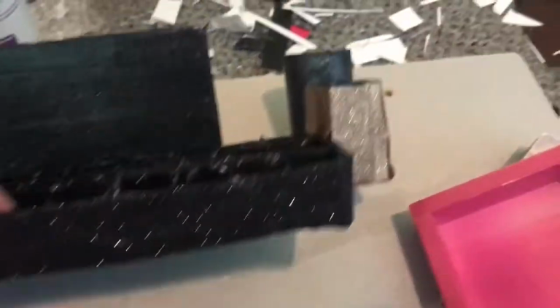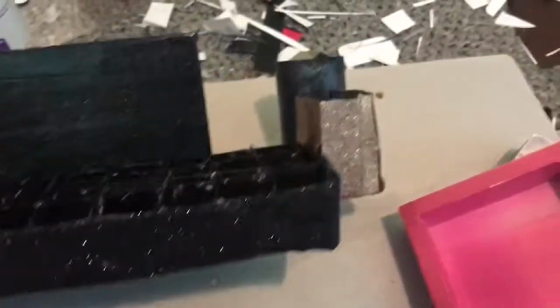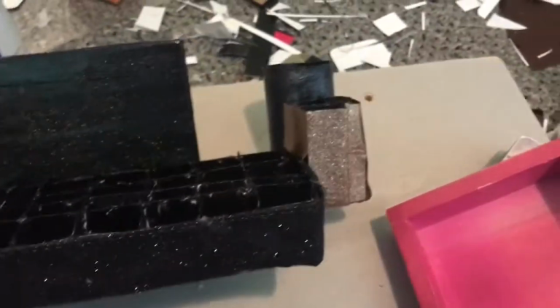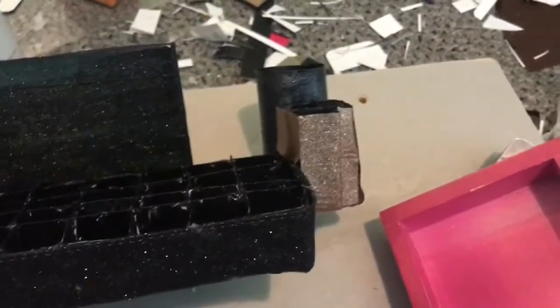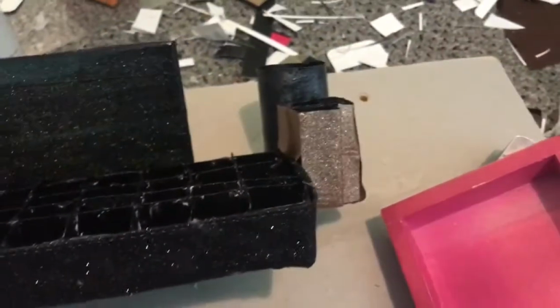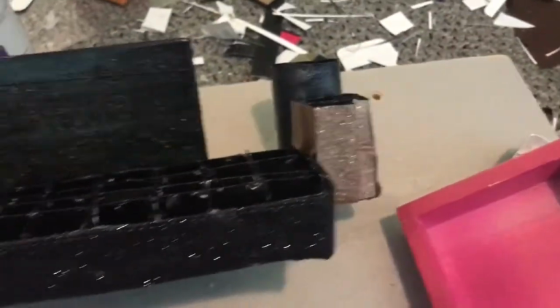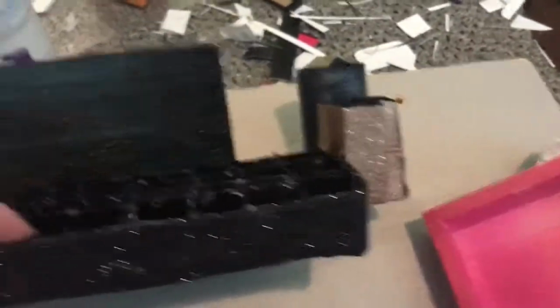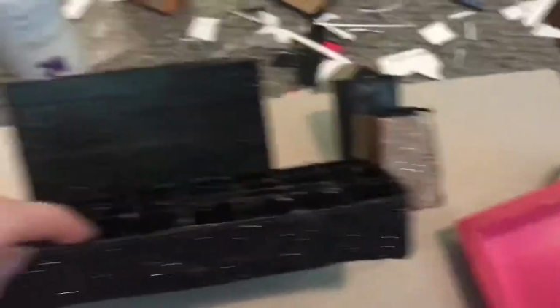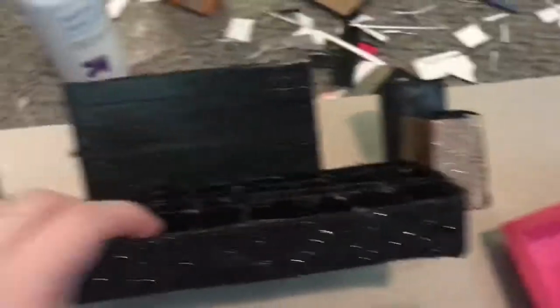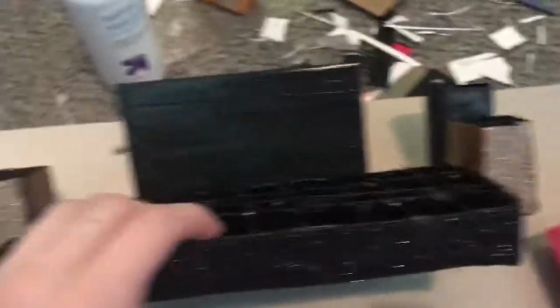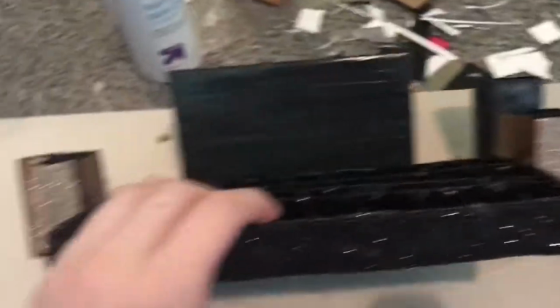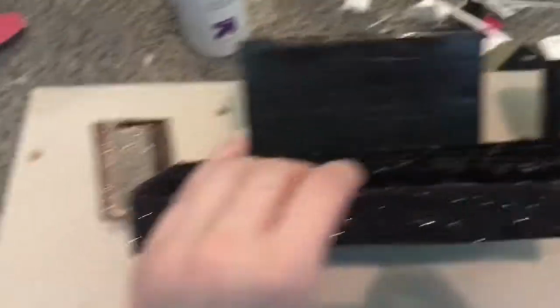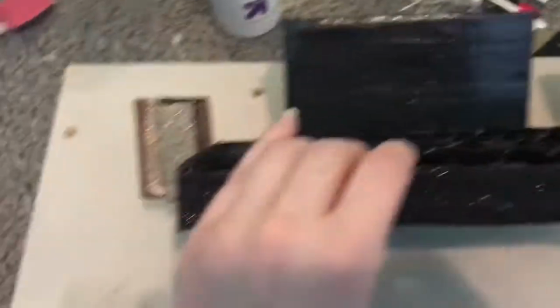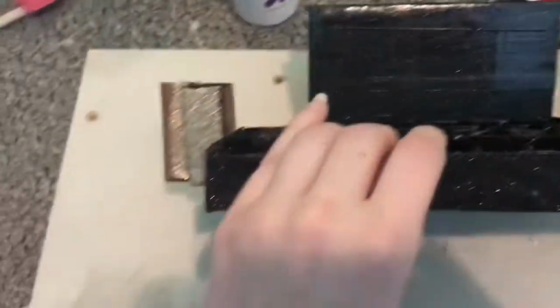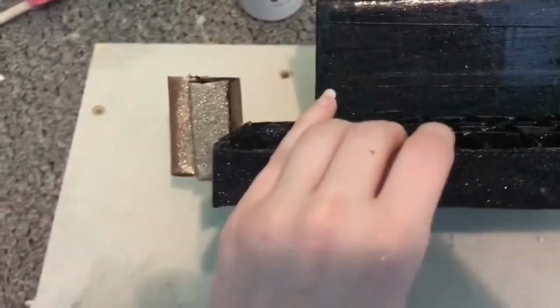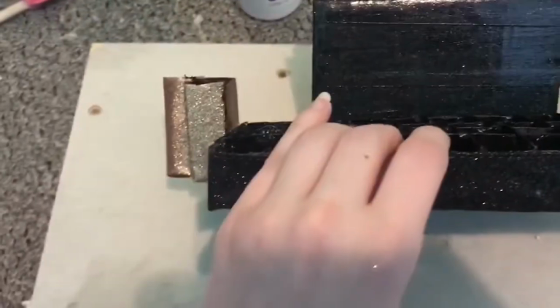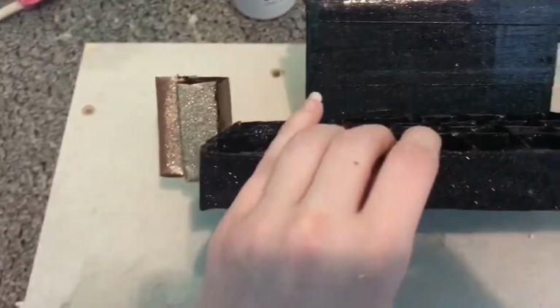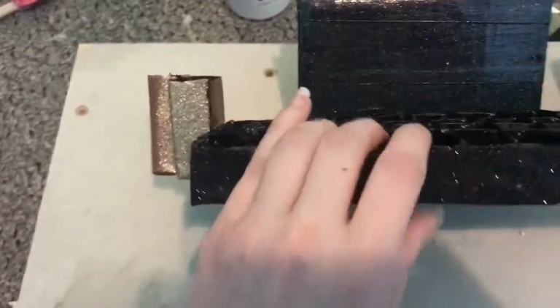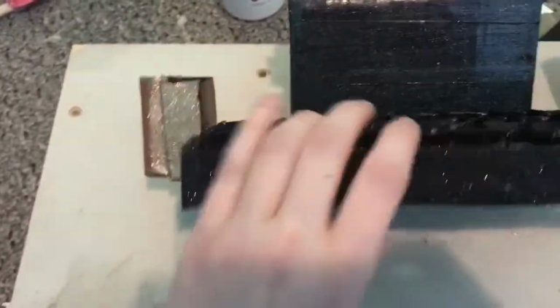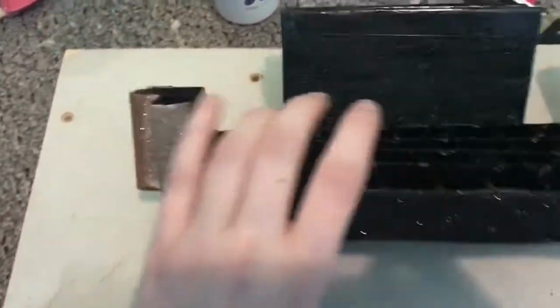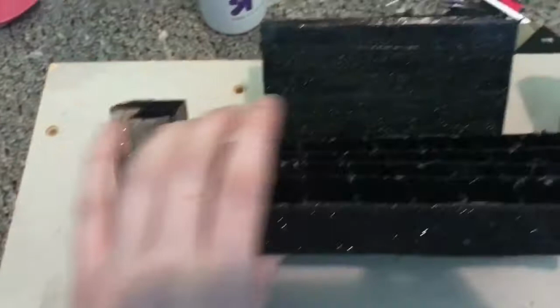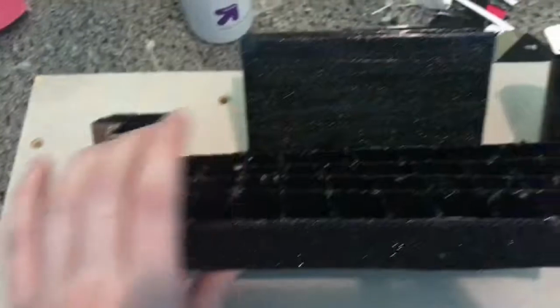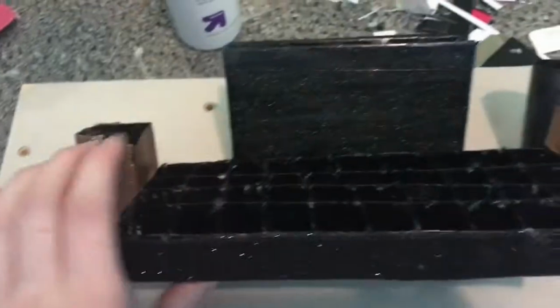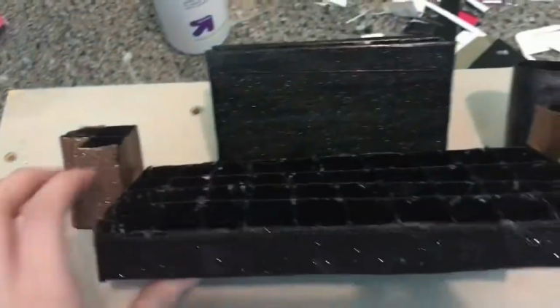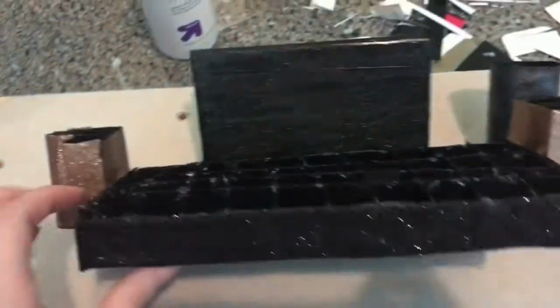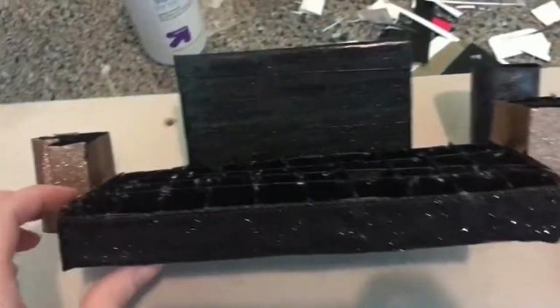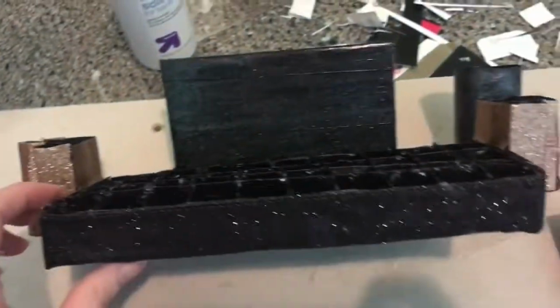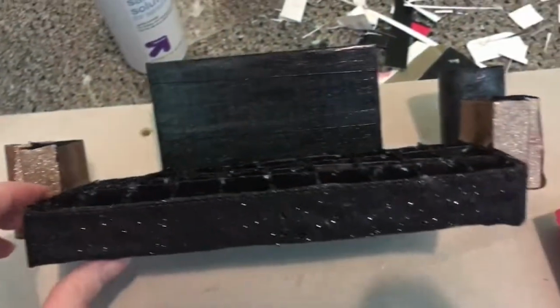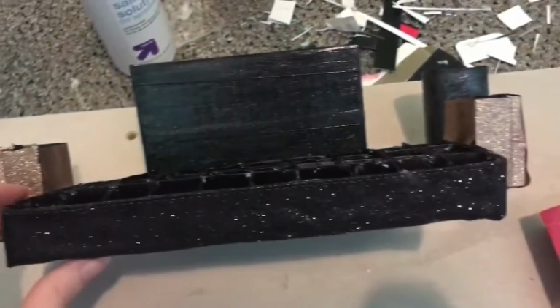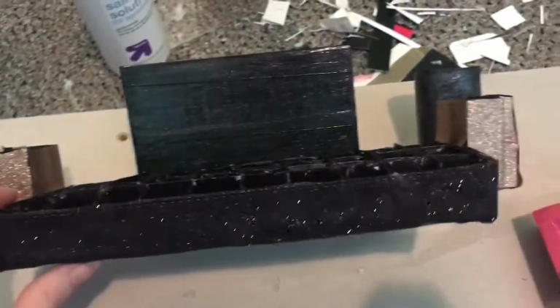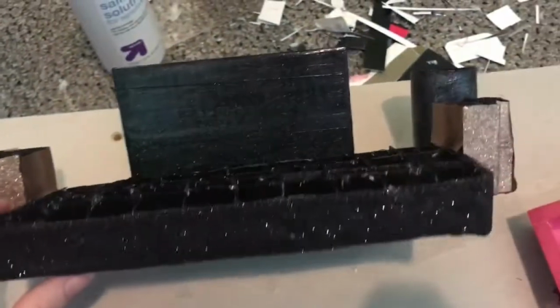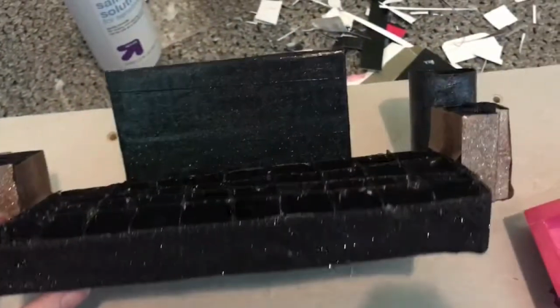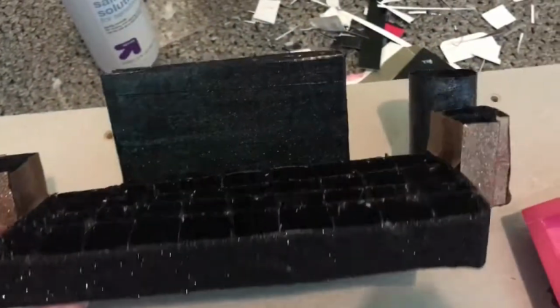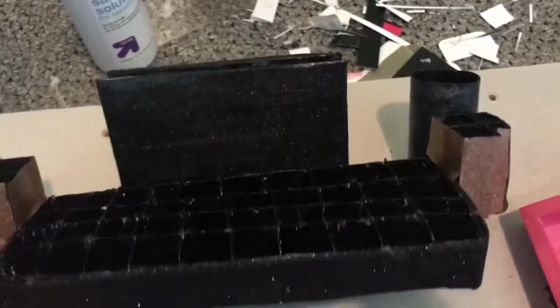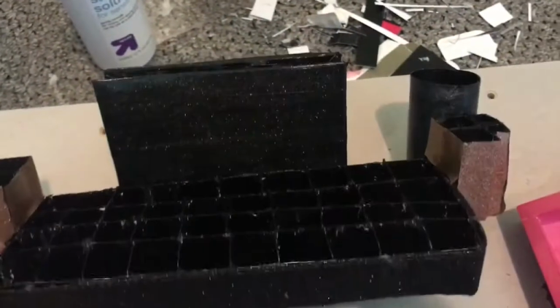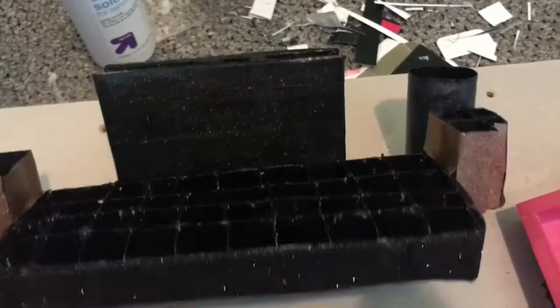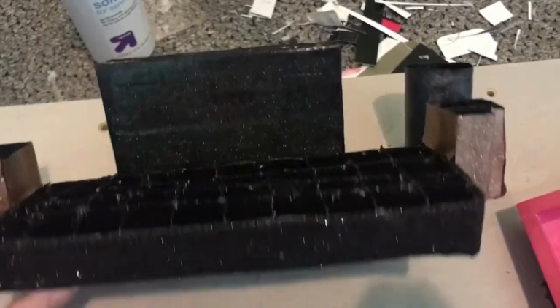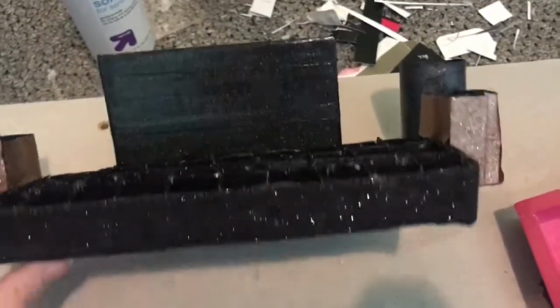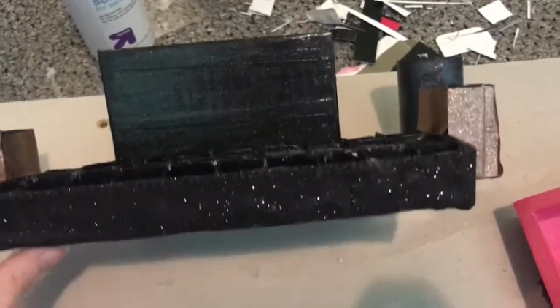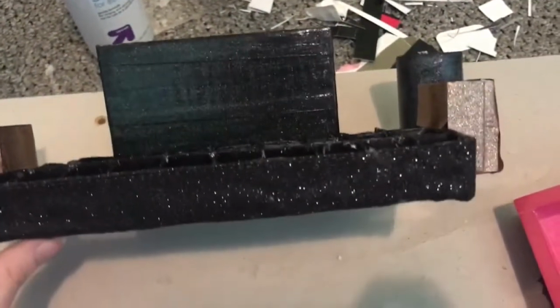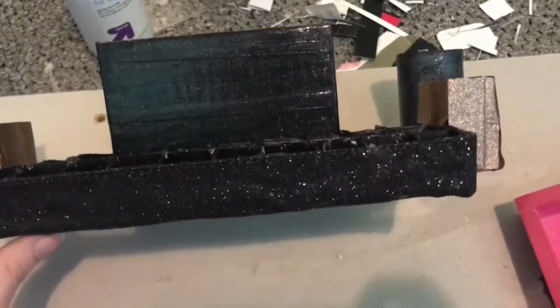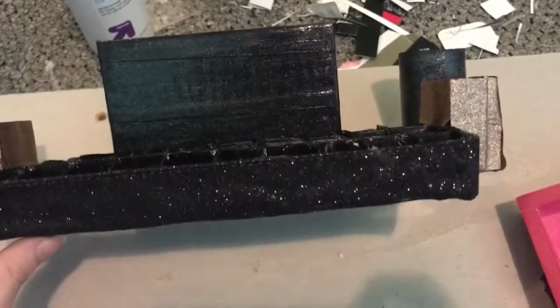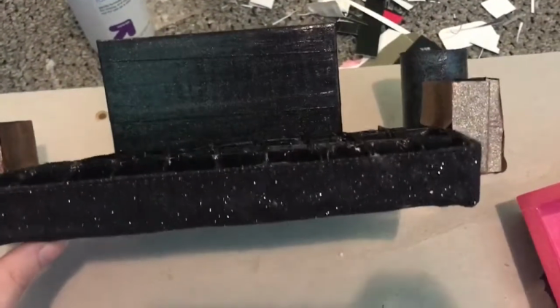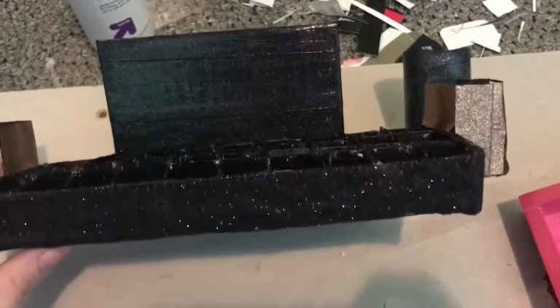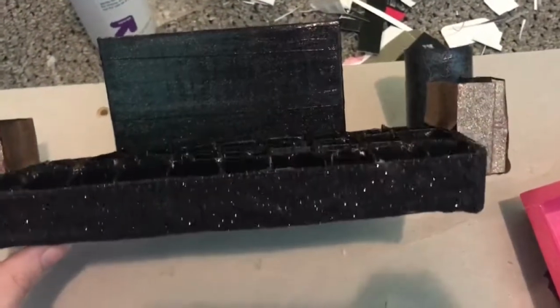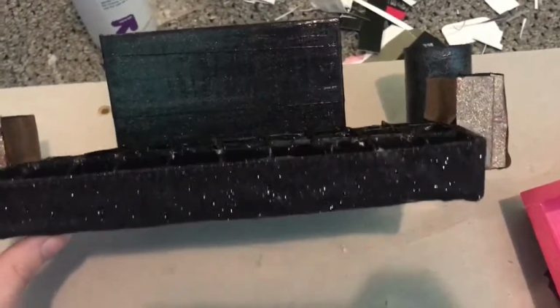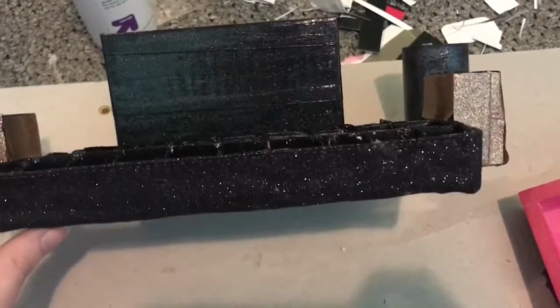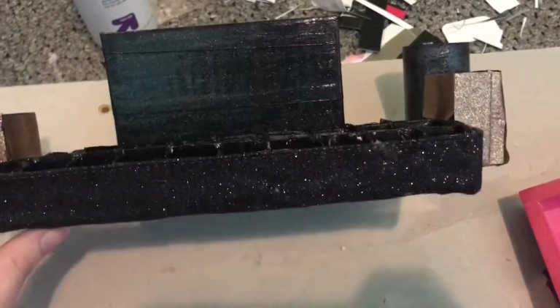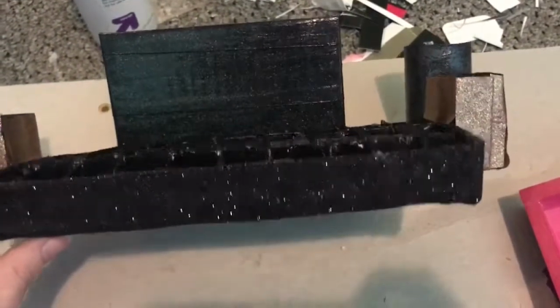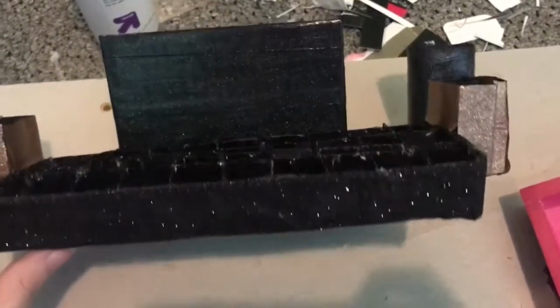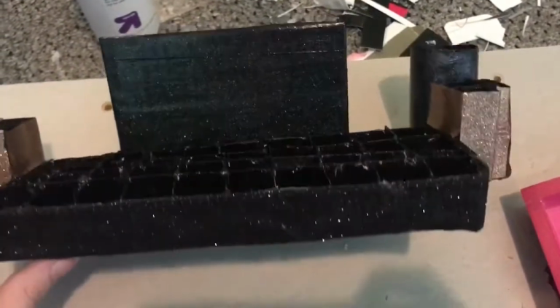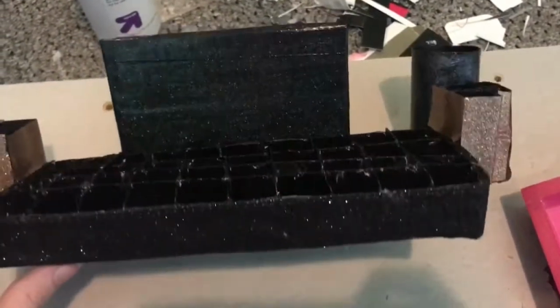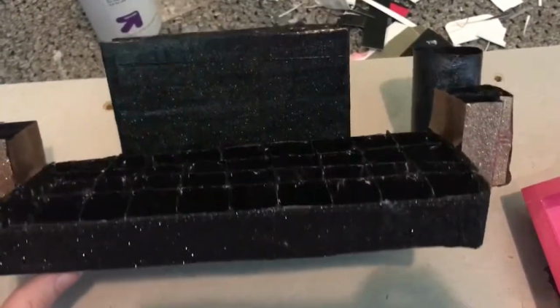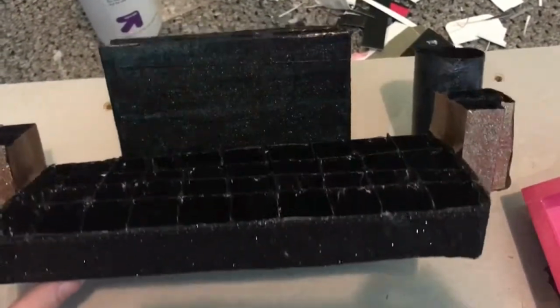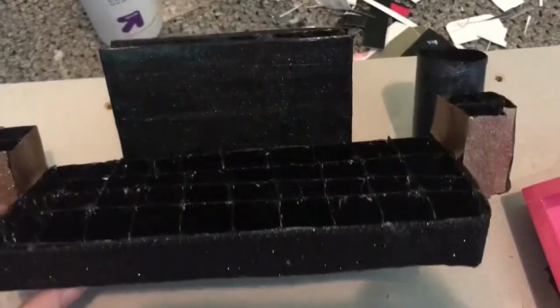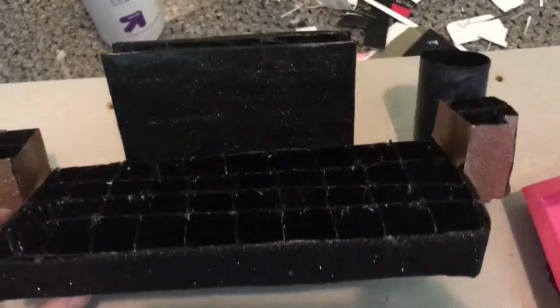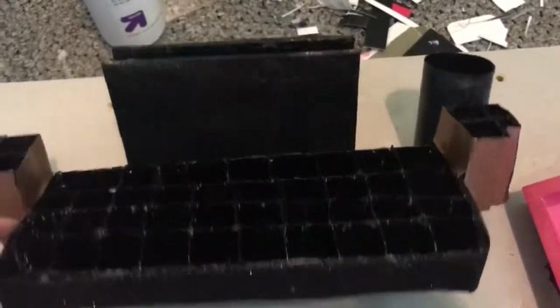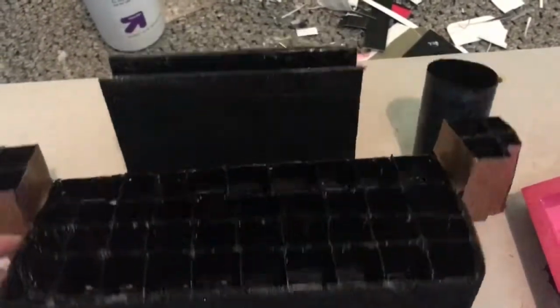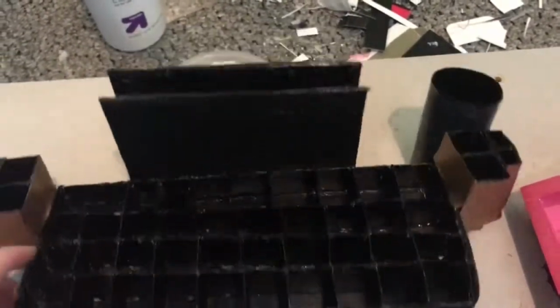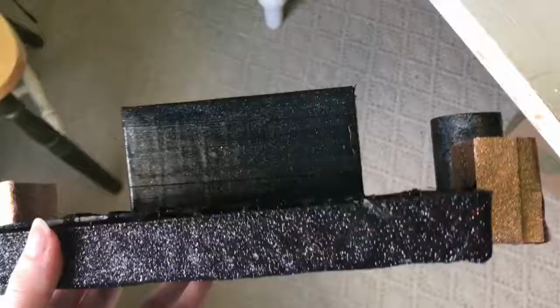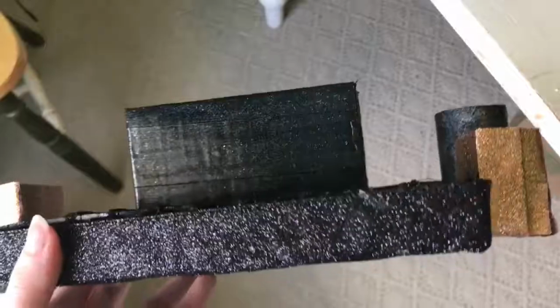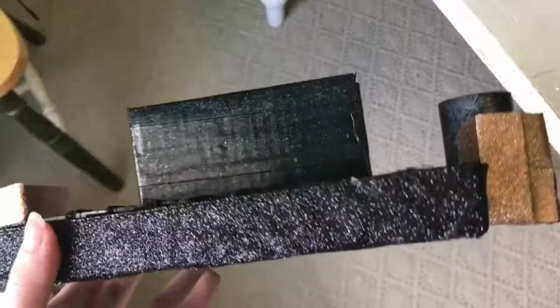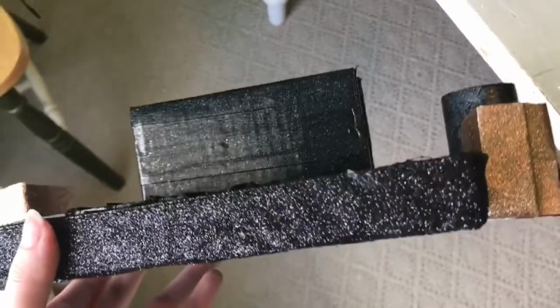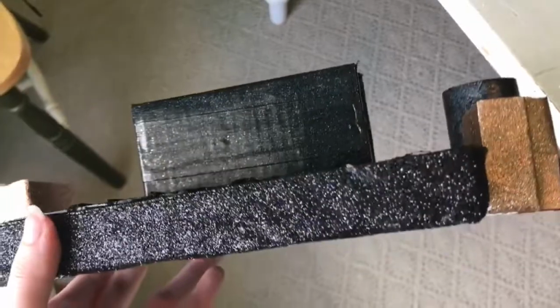I glued black glitter ribbon, and then that's glitter duct tape. And you're done!